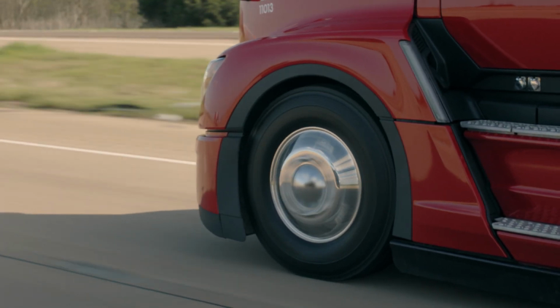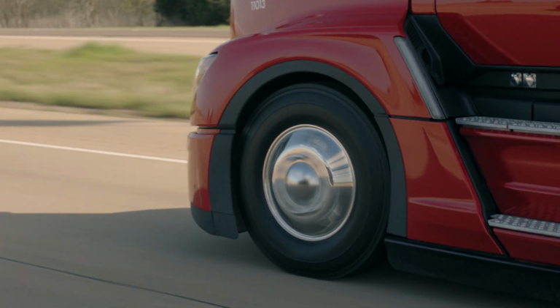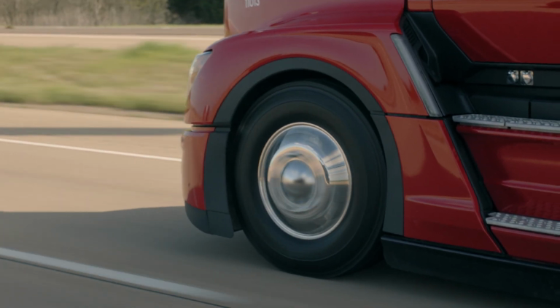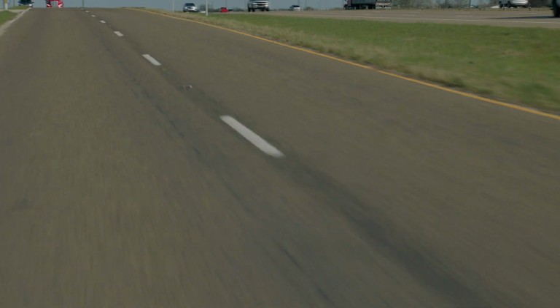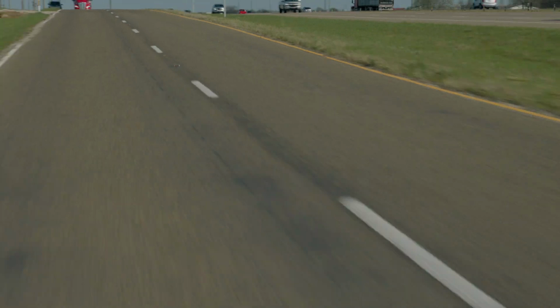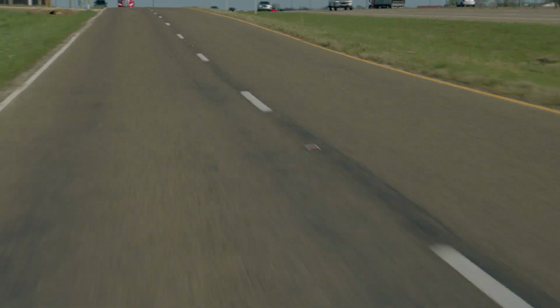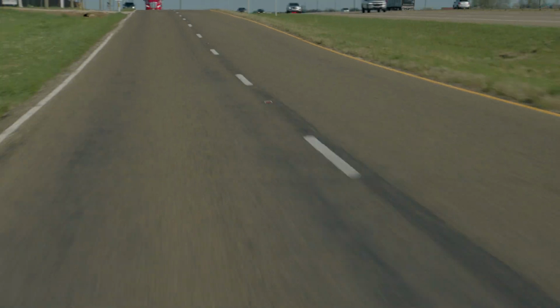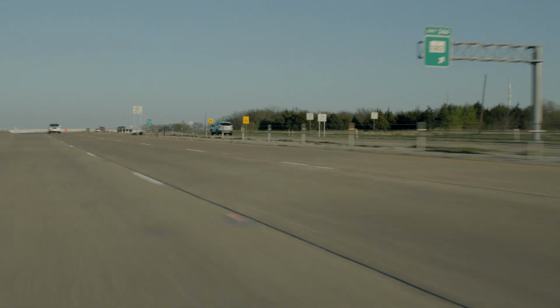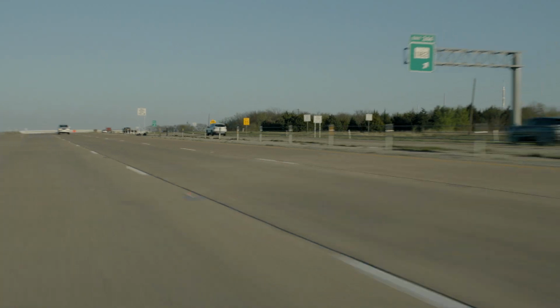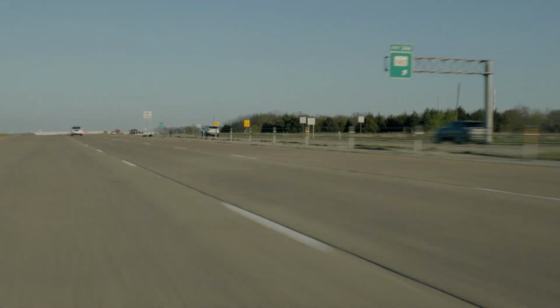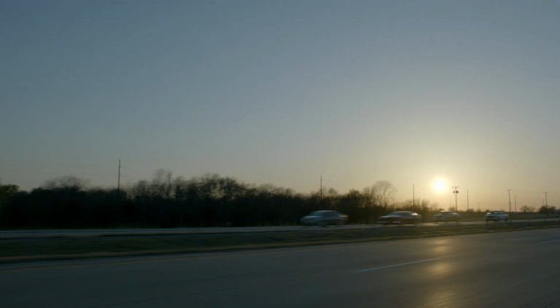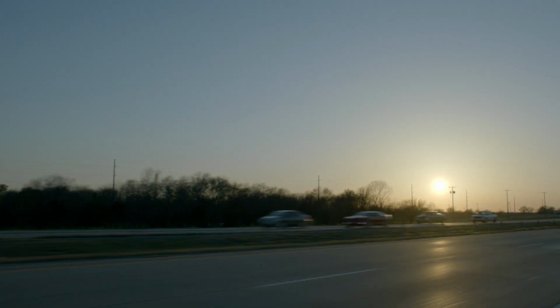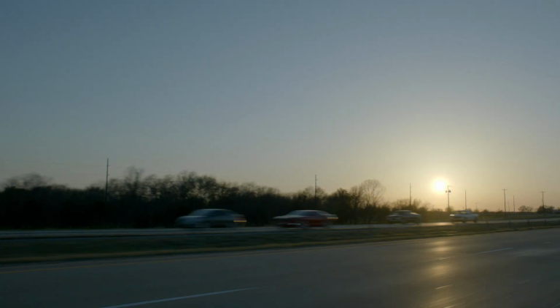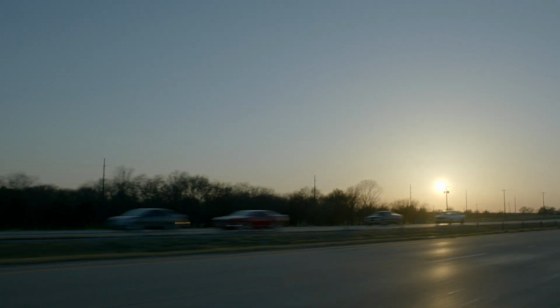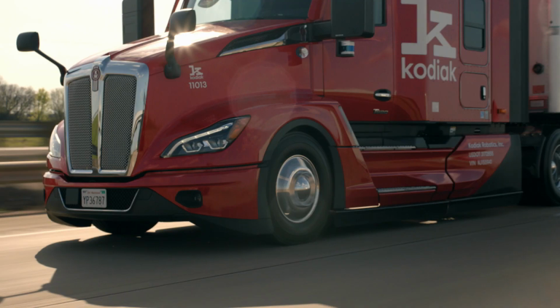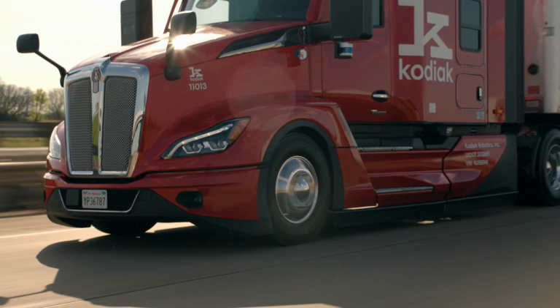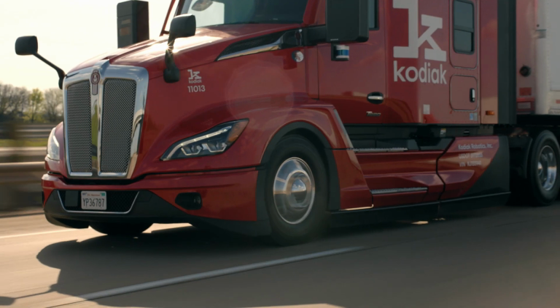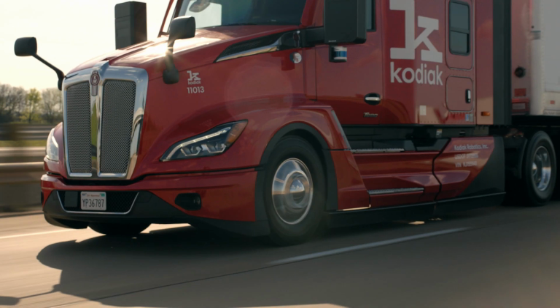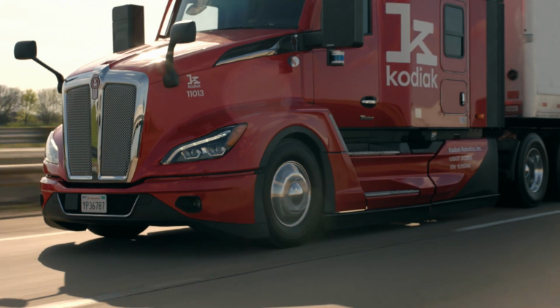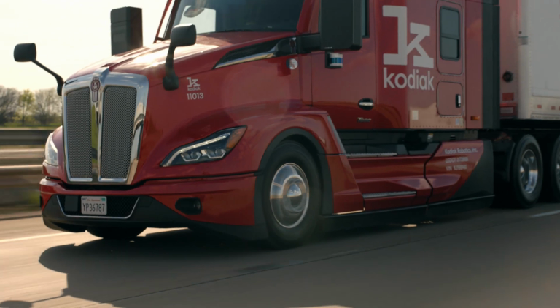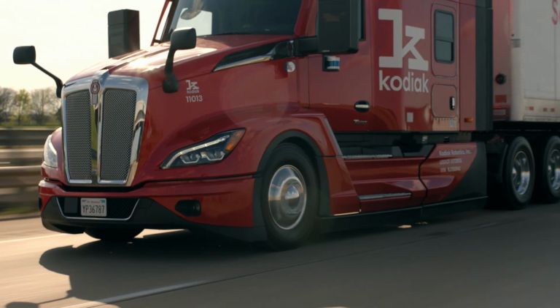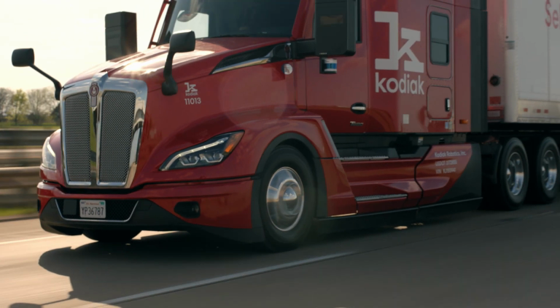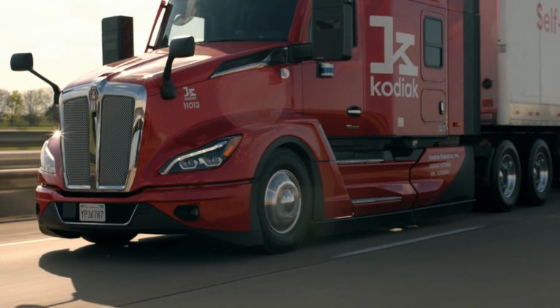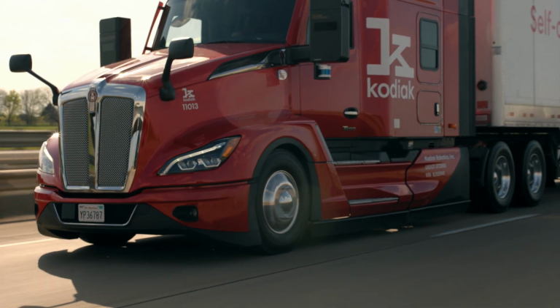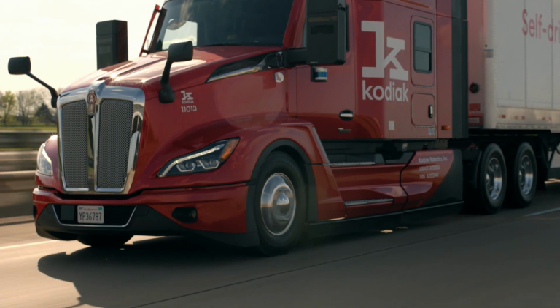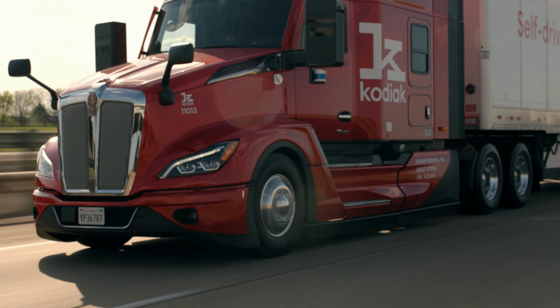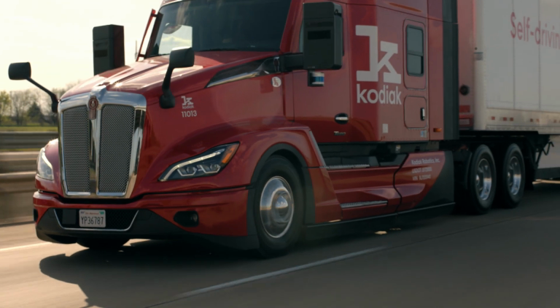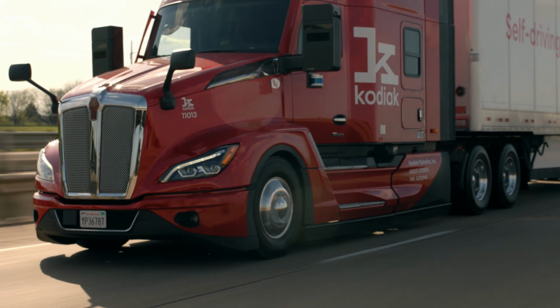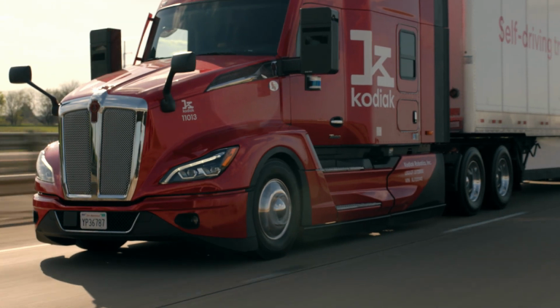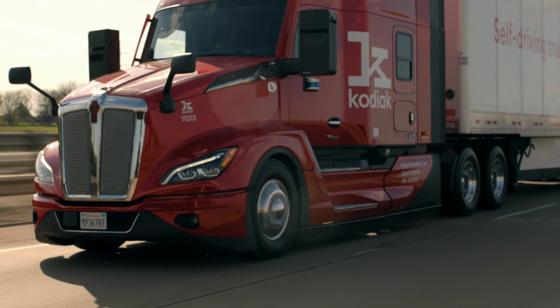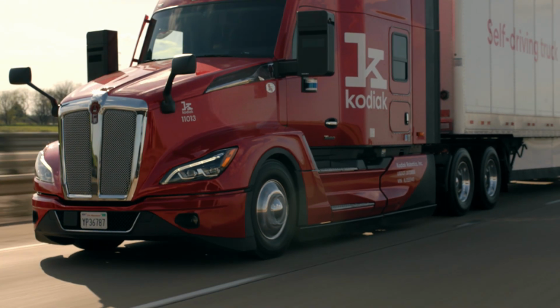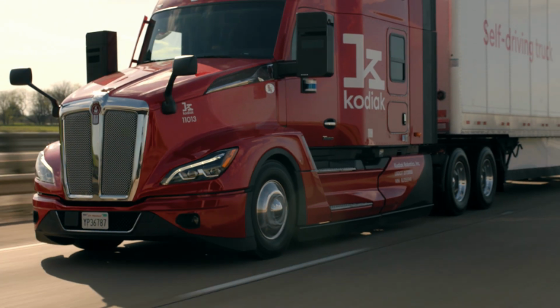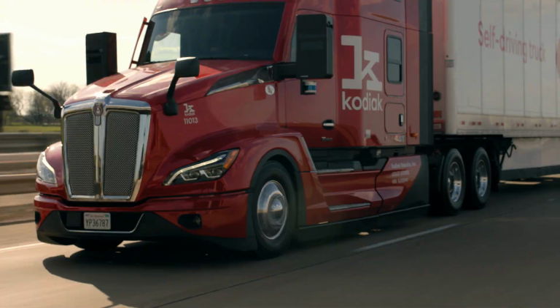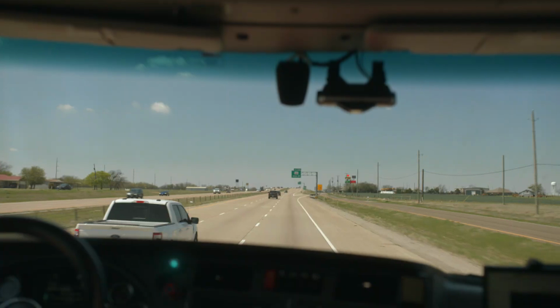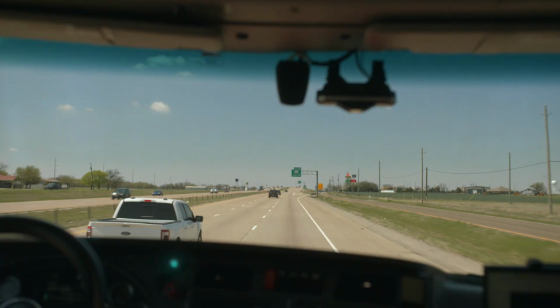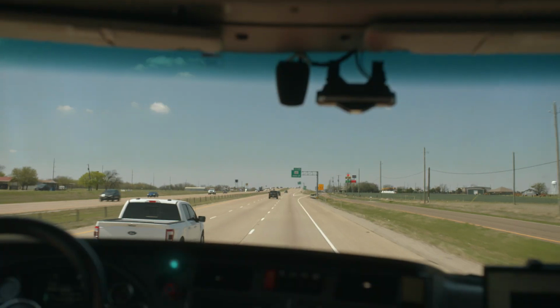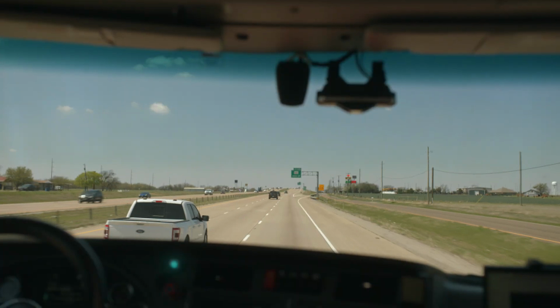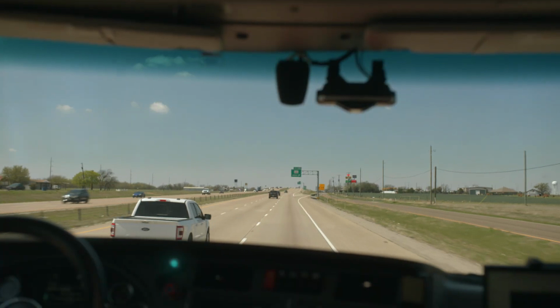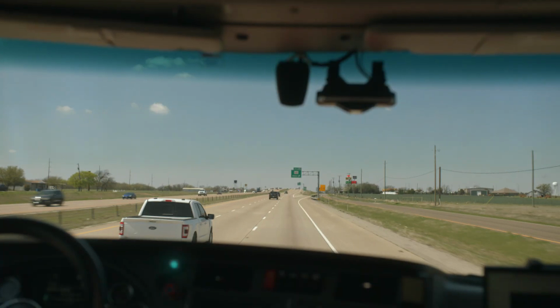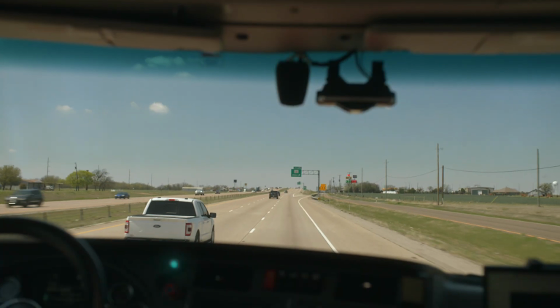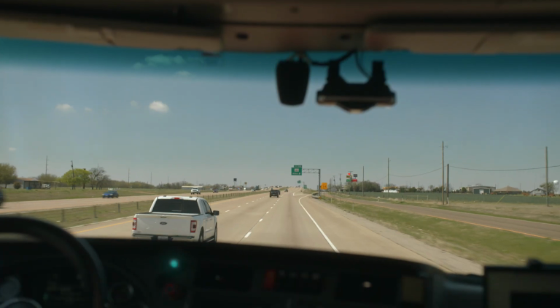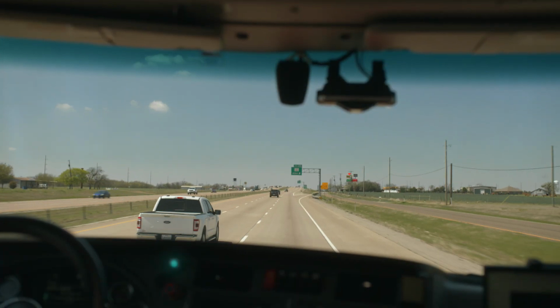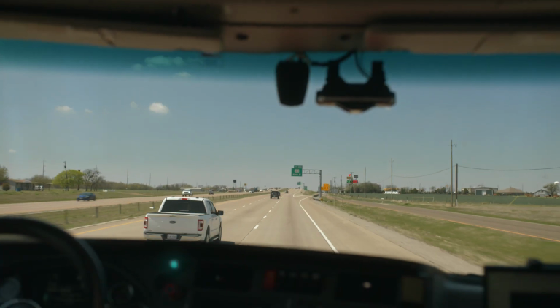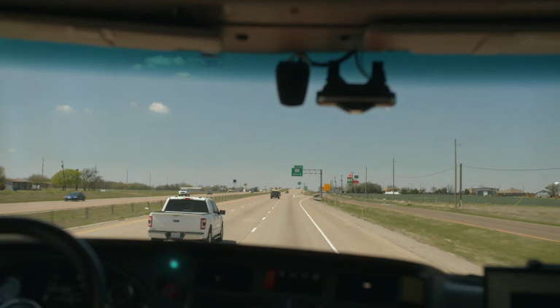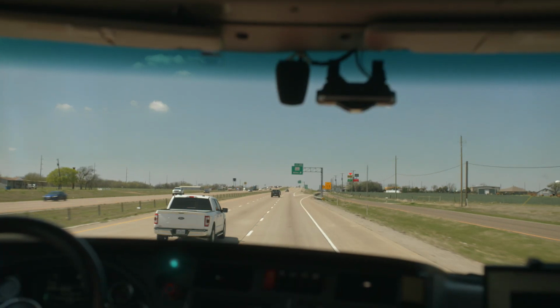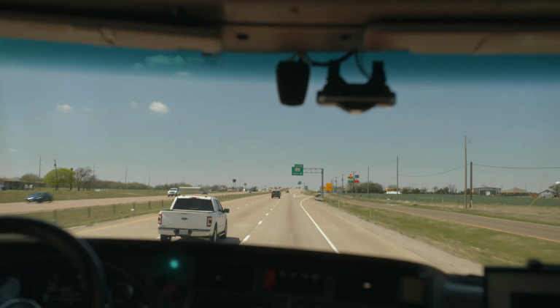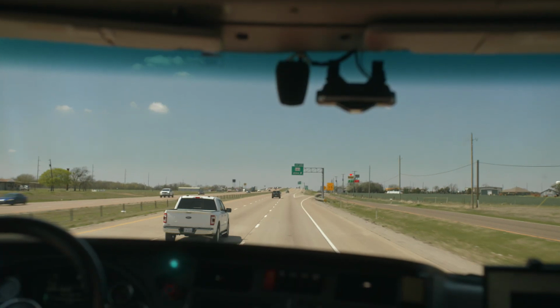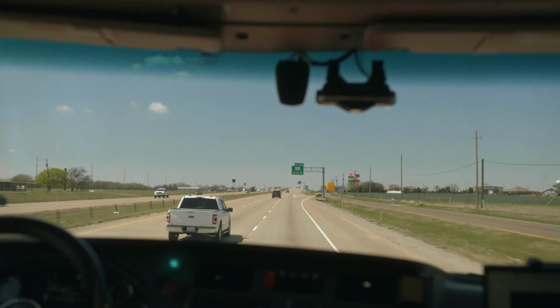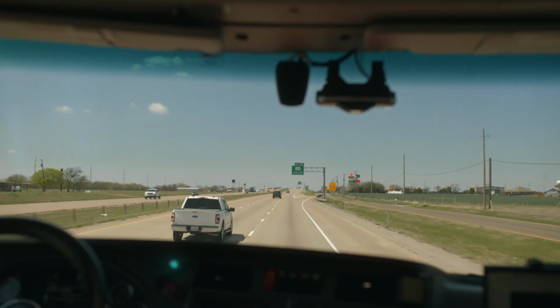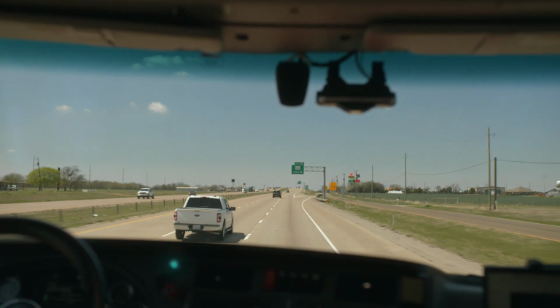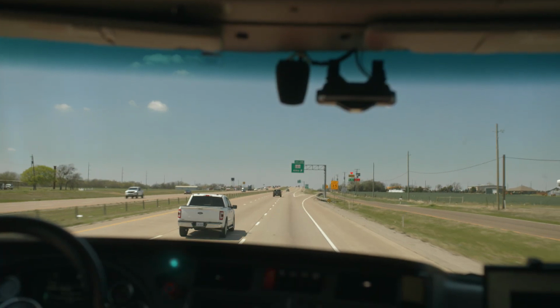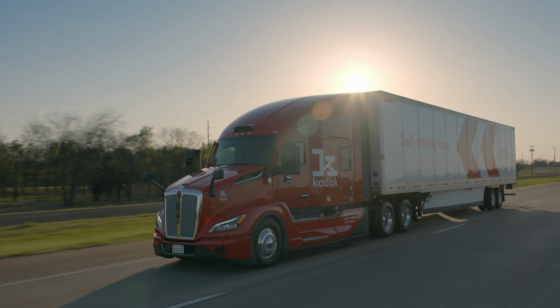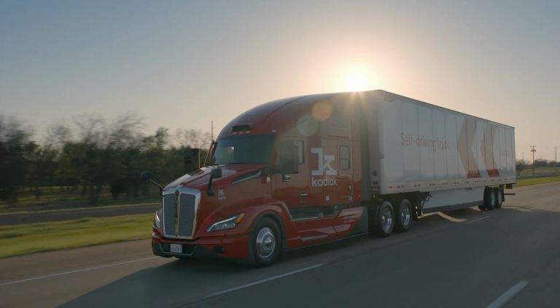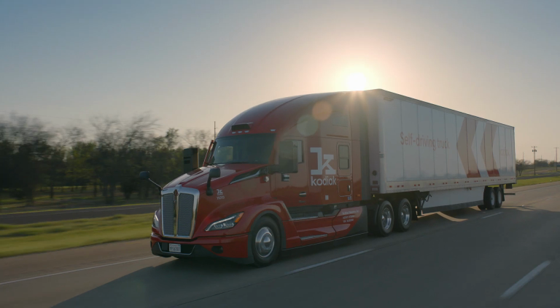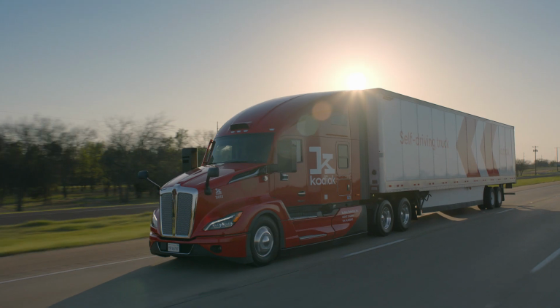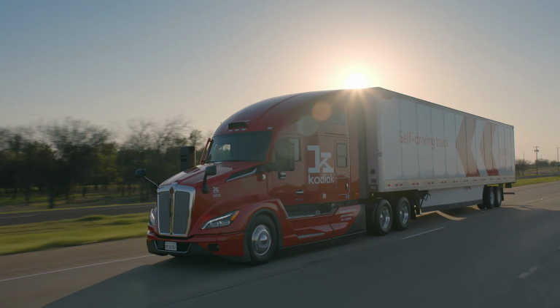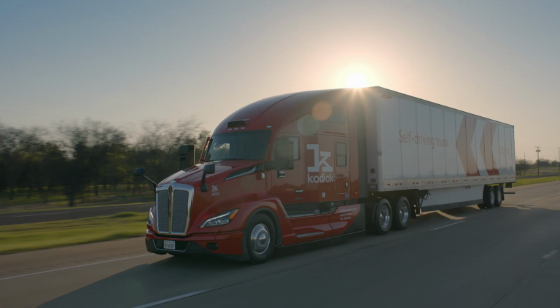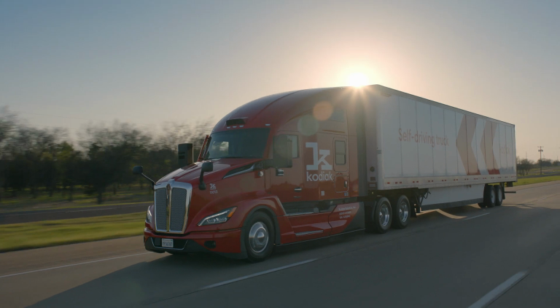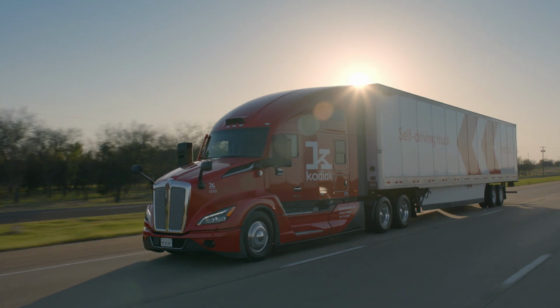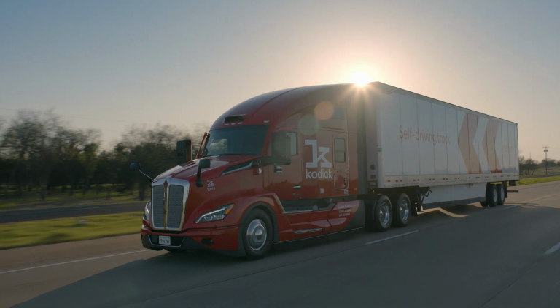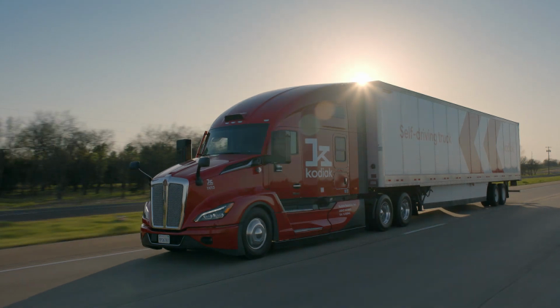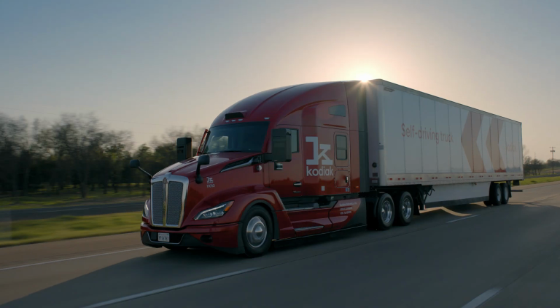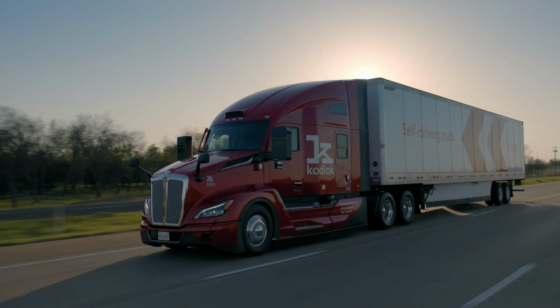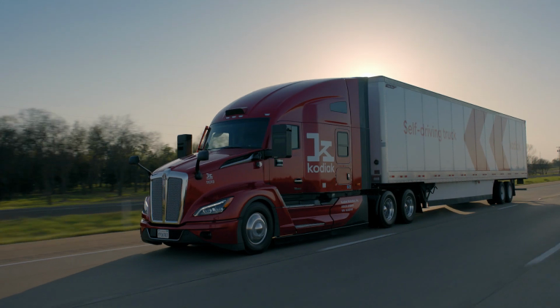At Kodiak, we're making highways safer by building the world's safest driver.